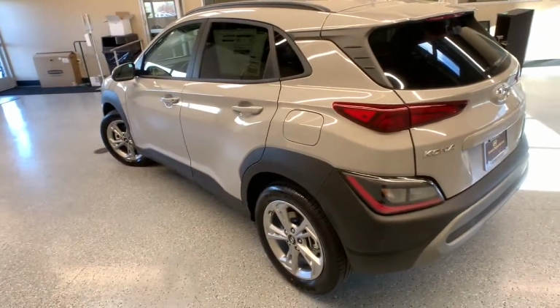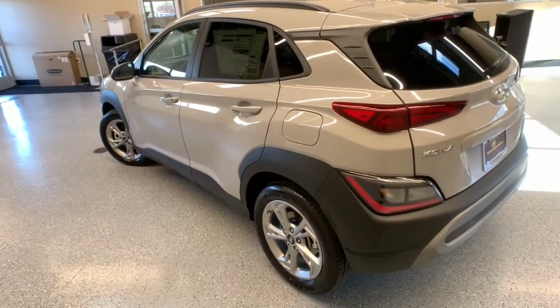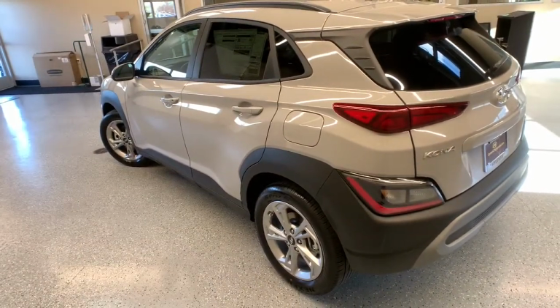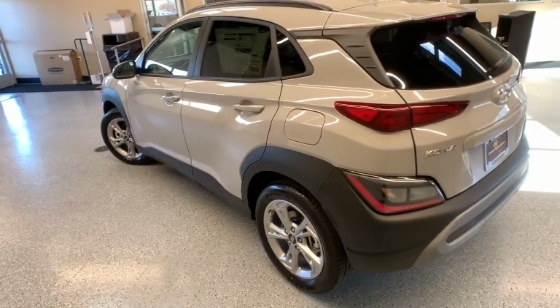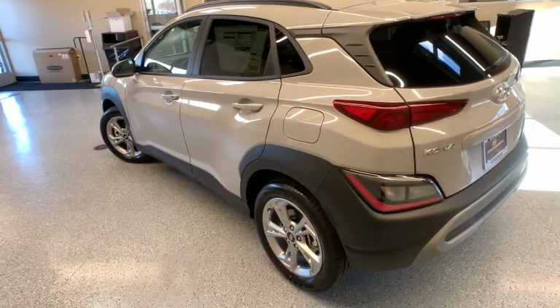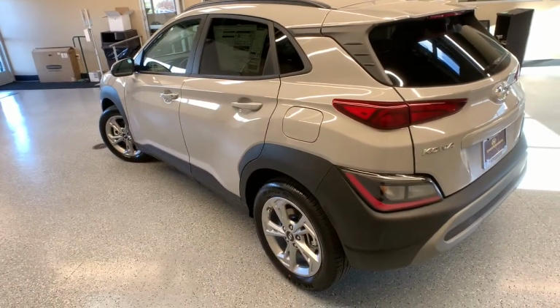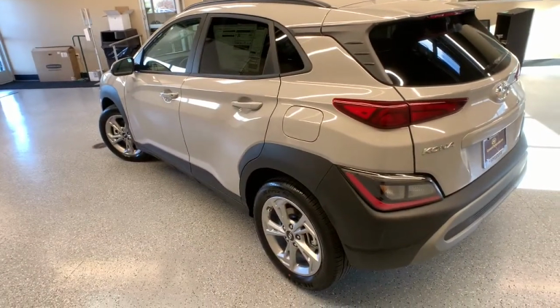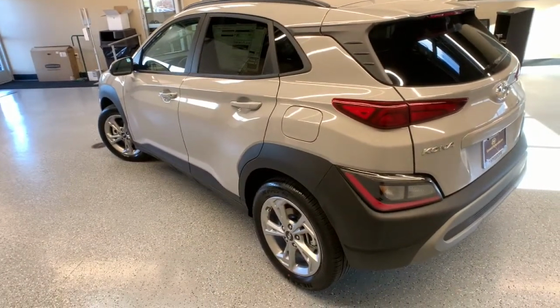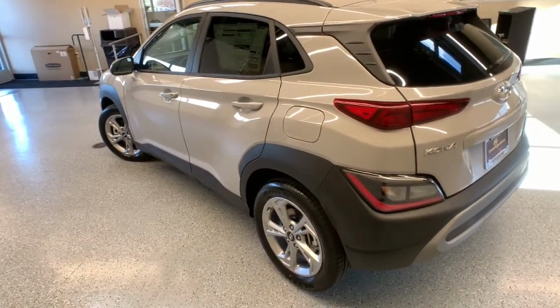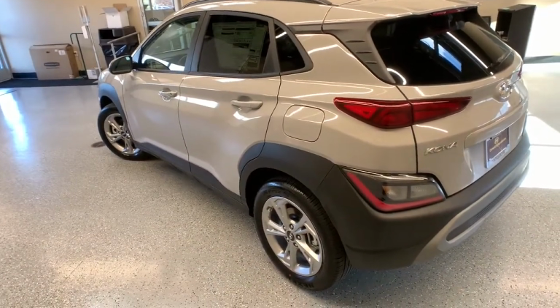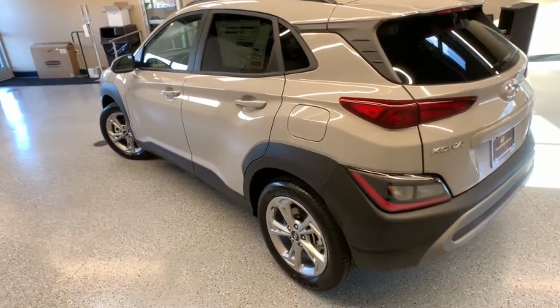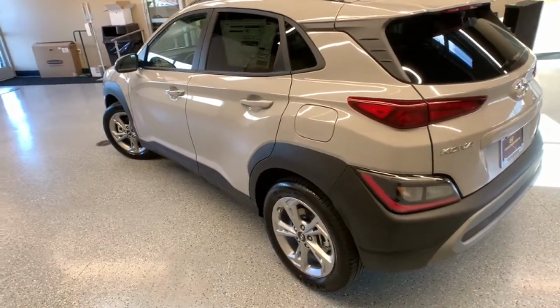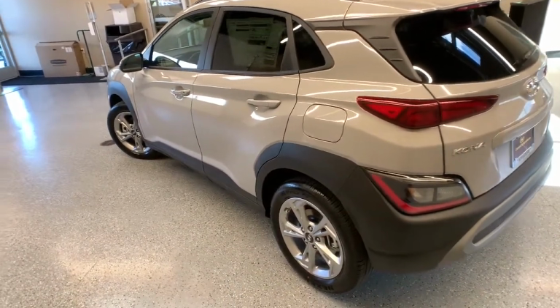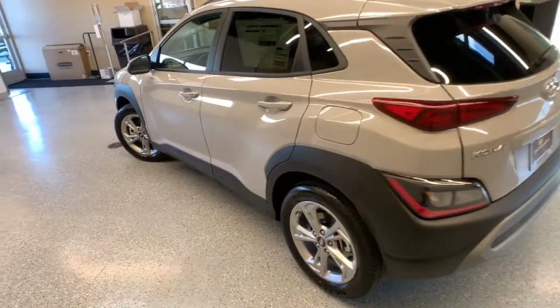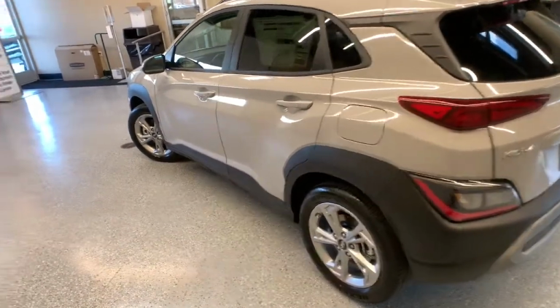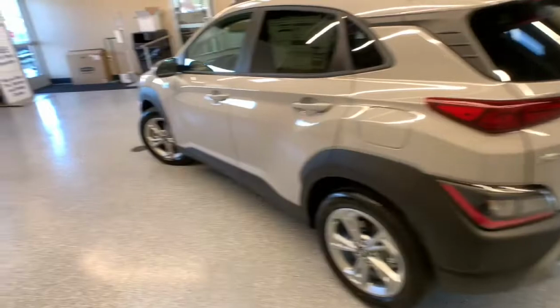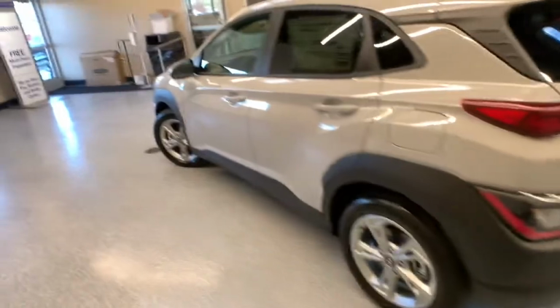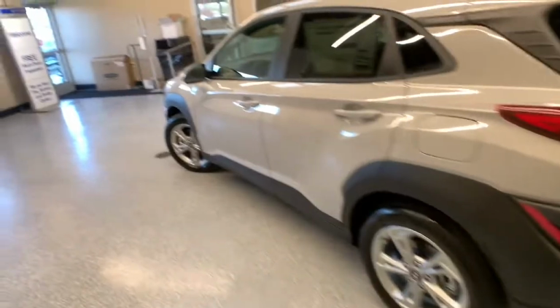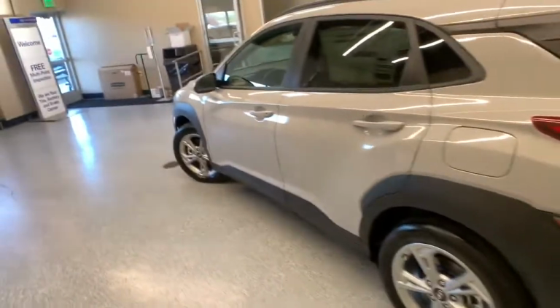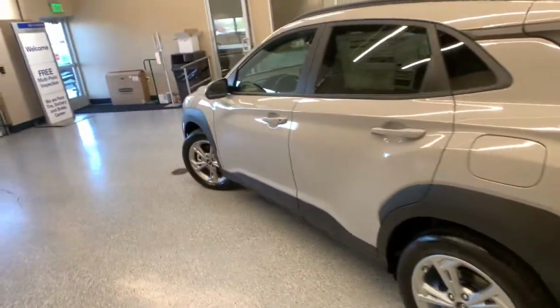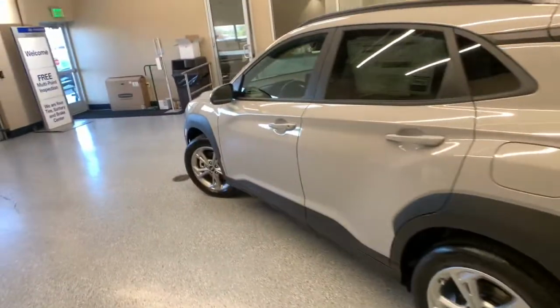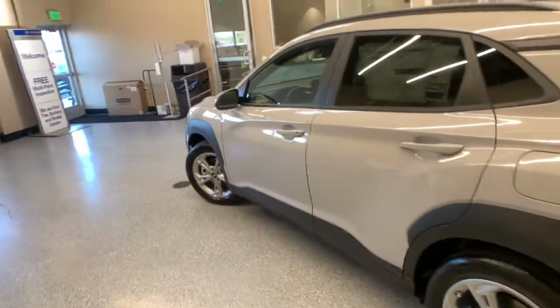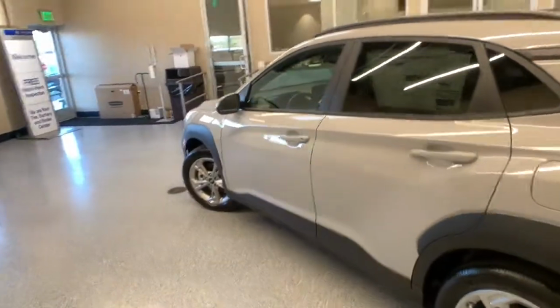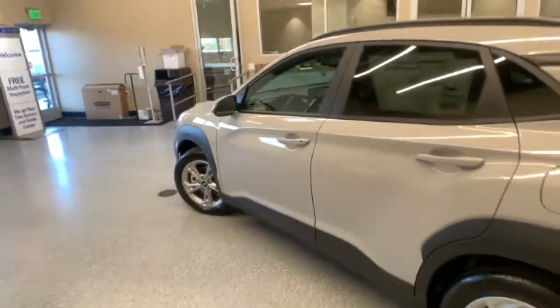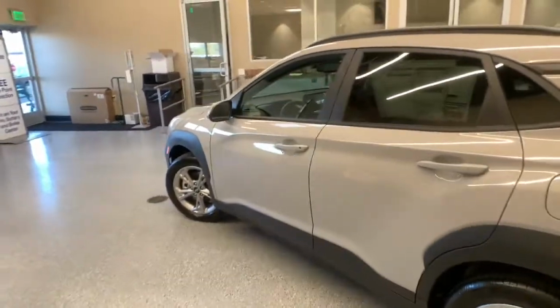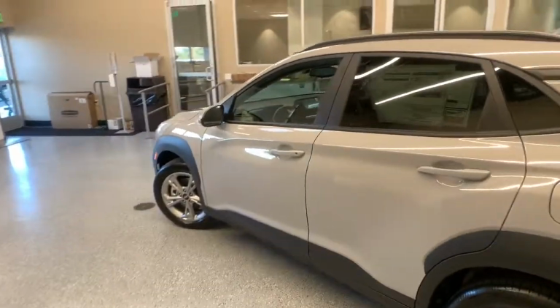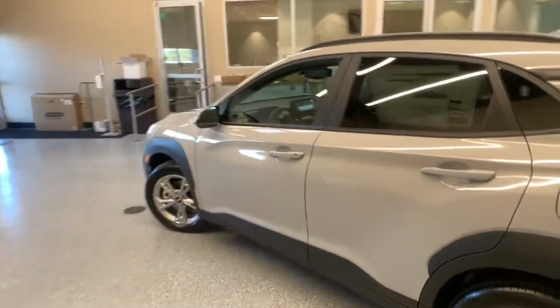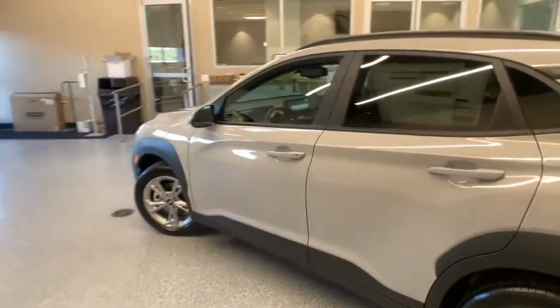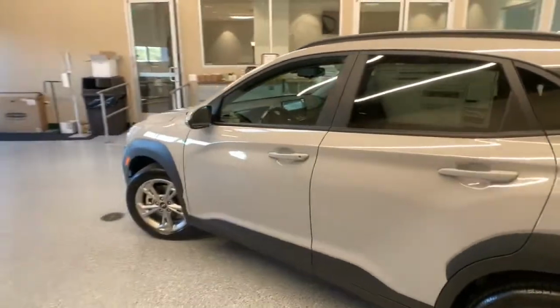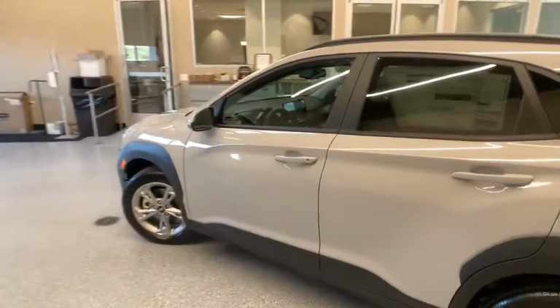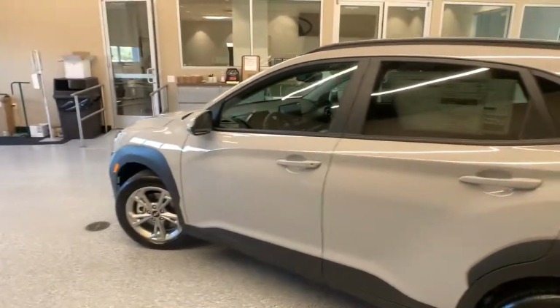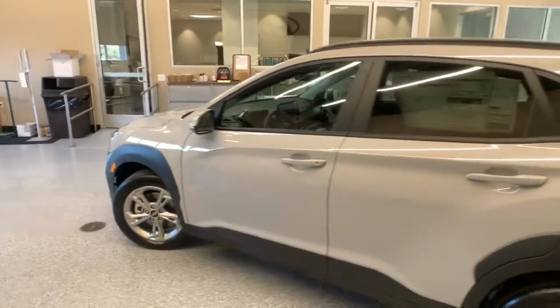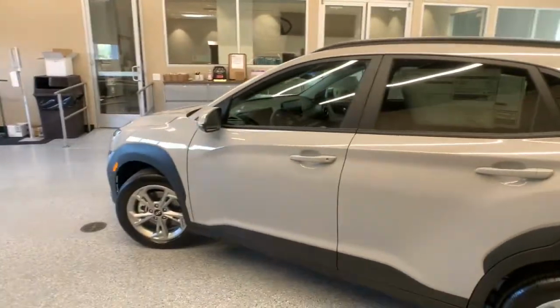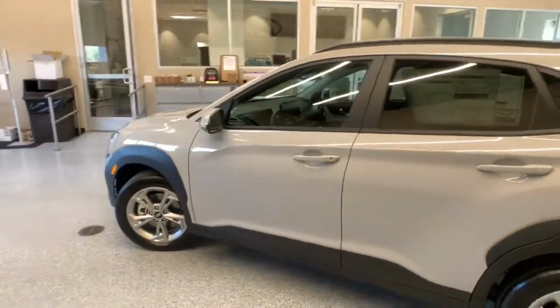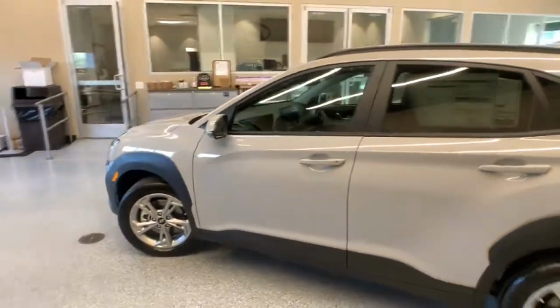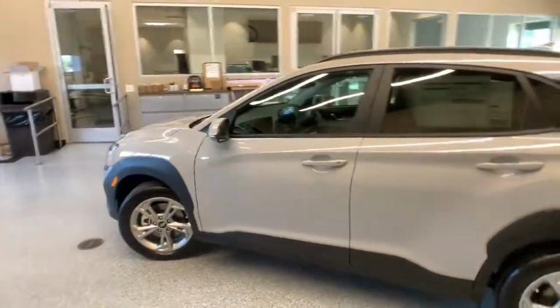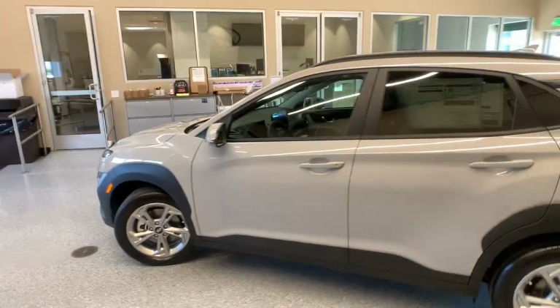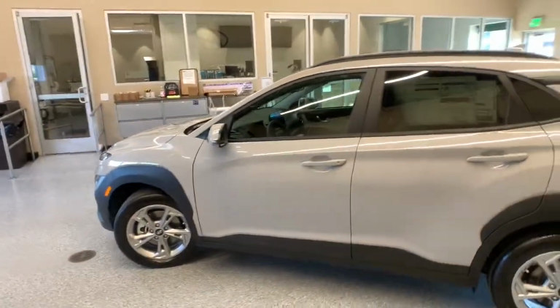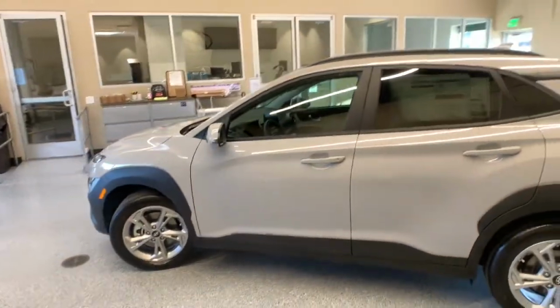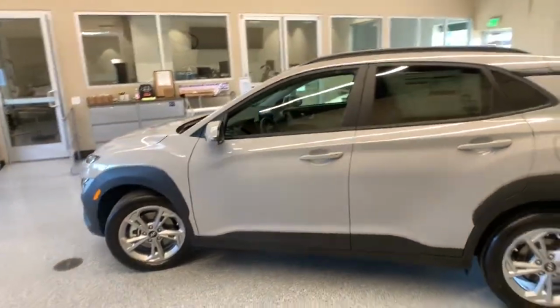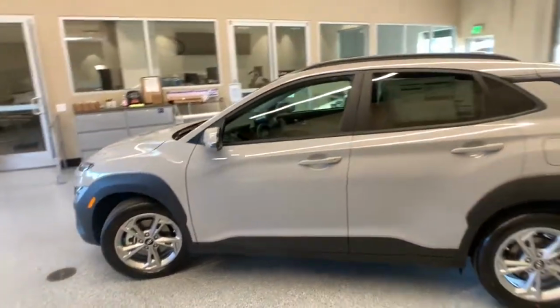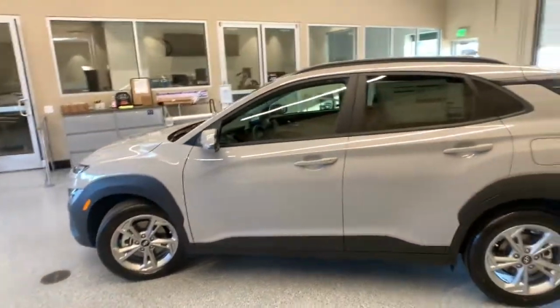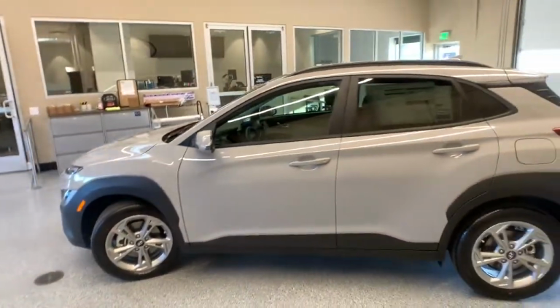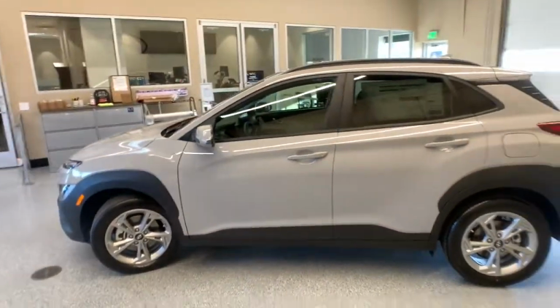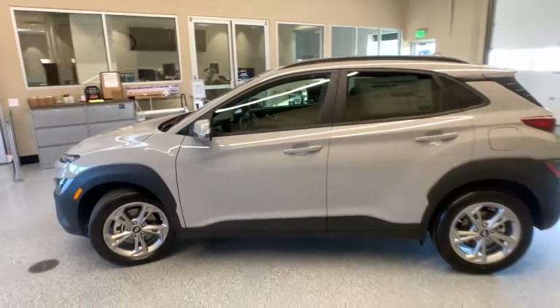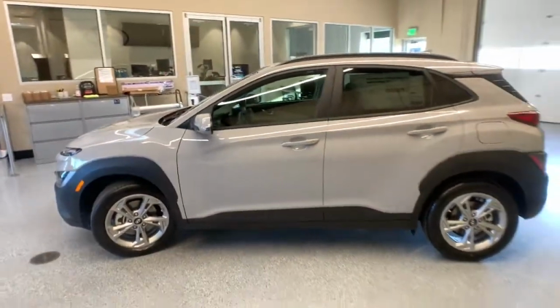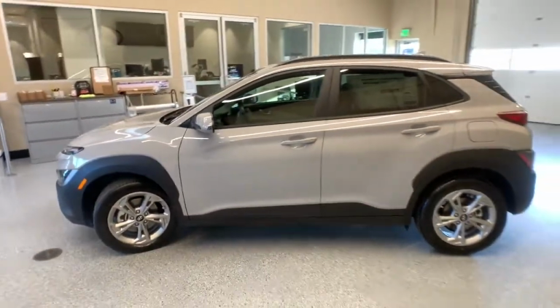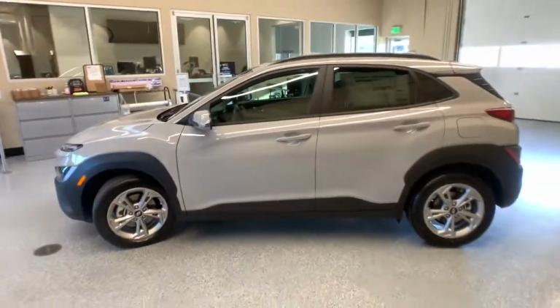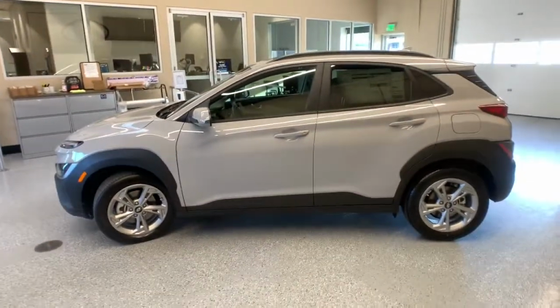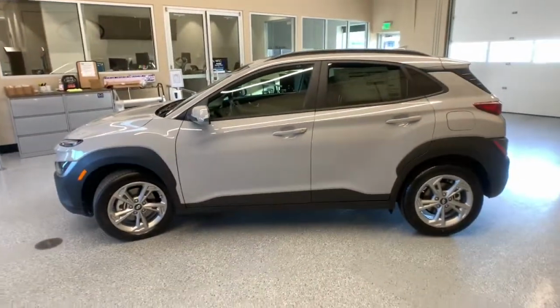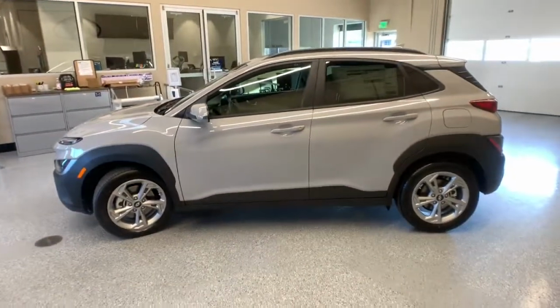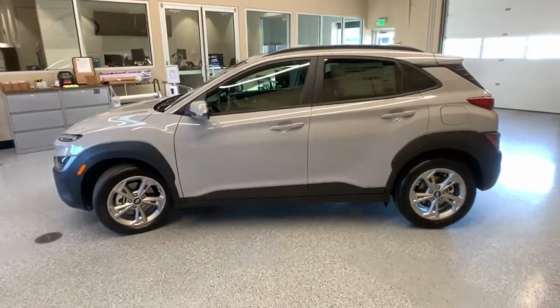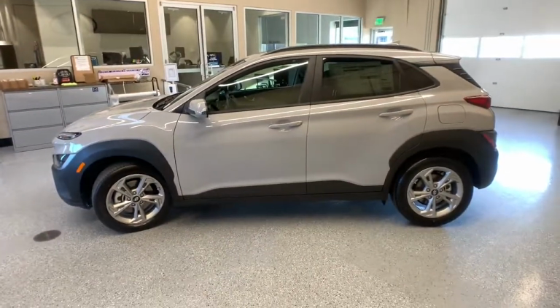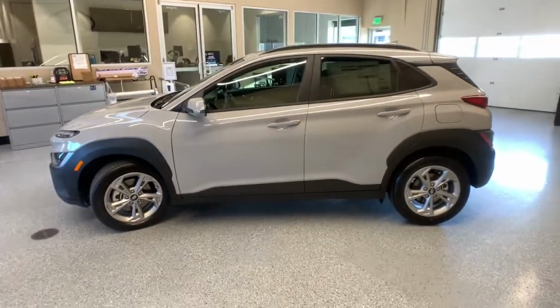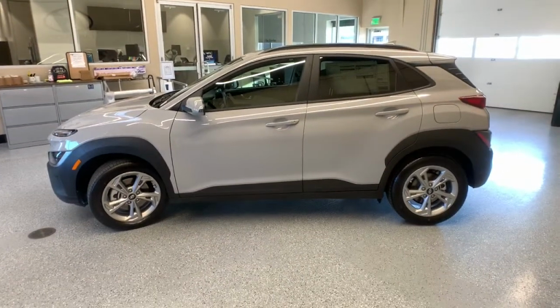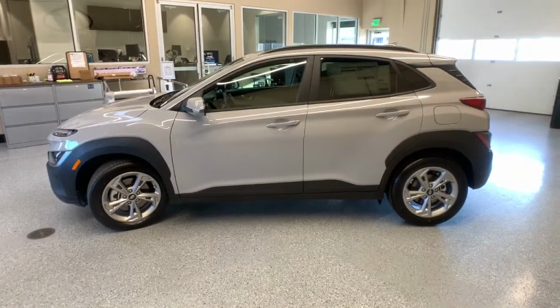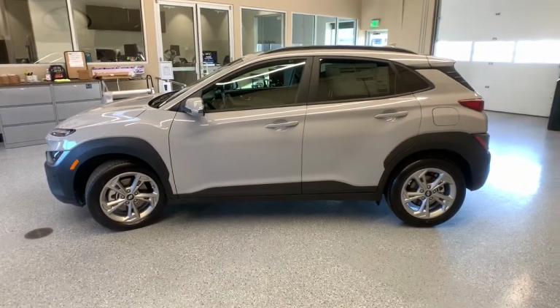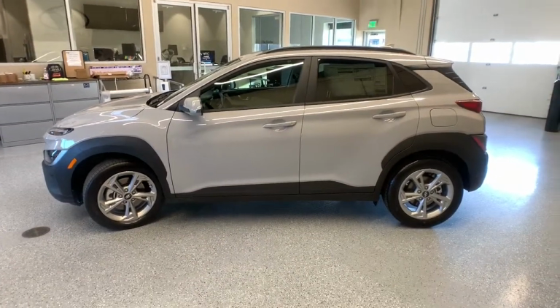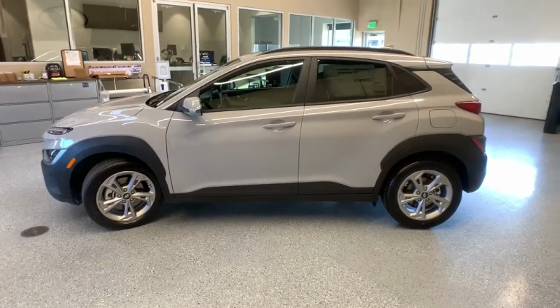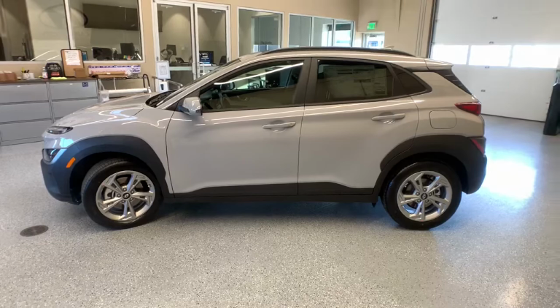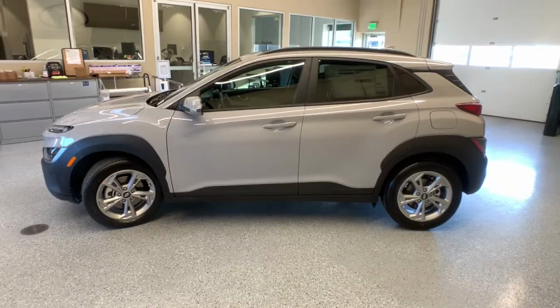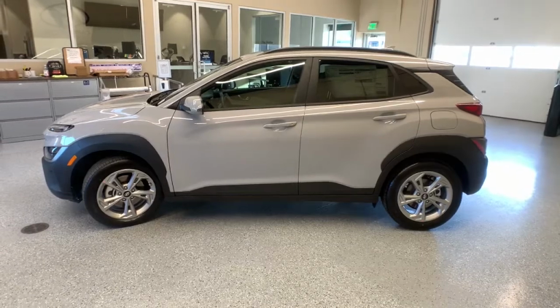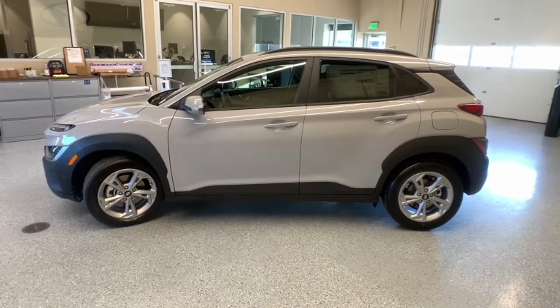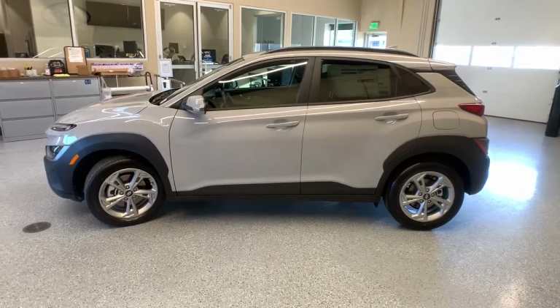Of this spirited Kona, treat yourself to a test drive today. Our staff will toss you the keys and give you an outstanding customer experience.